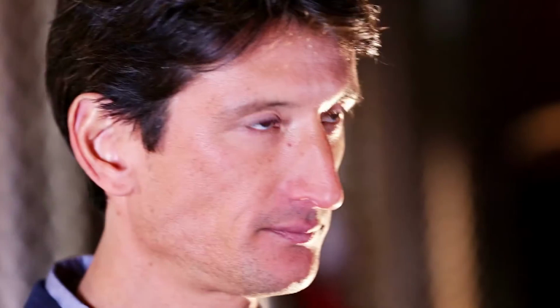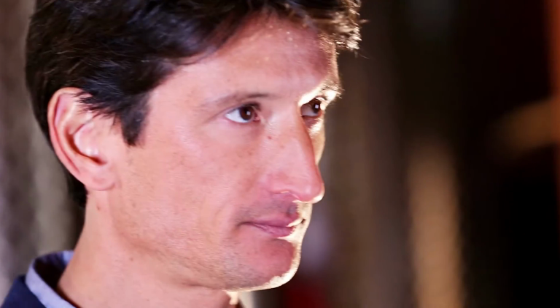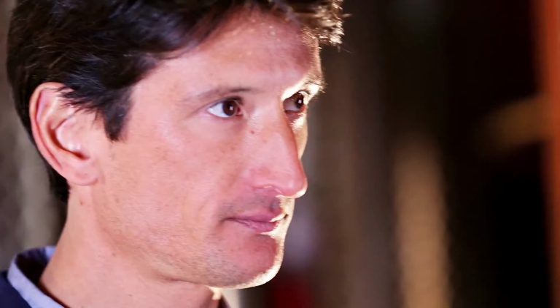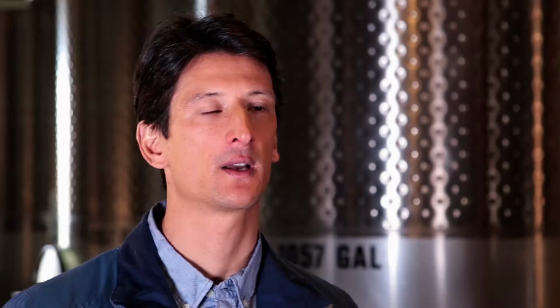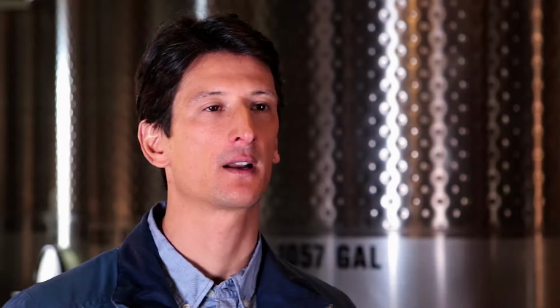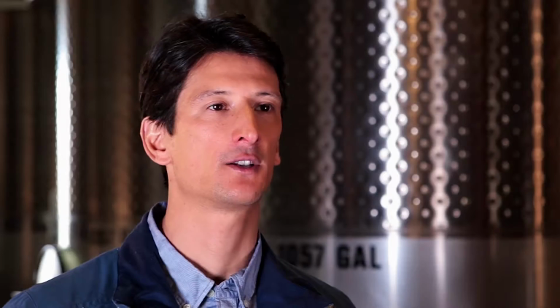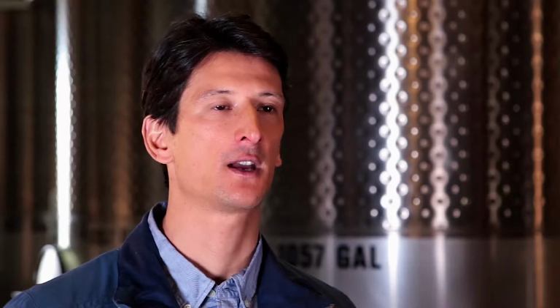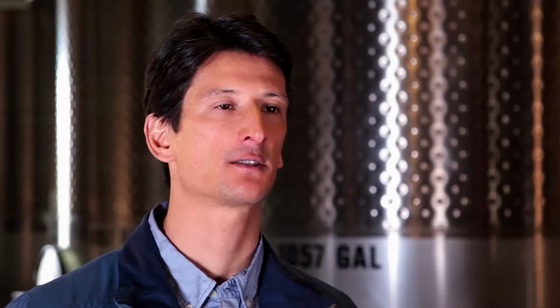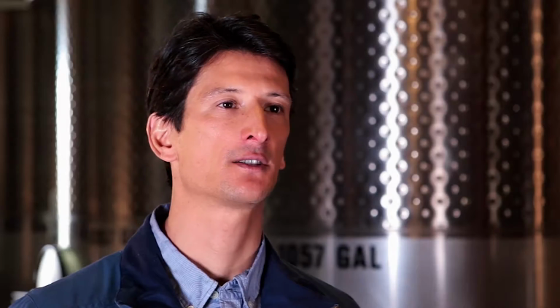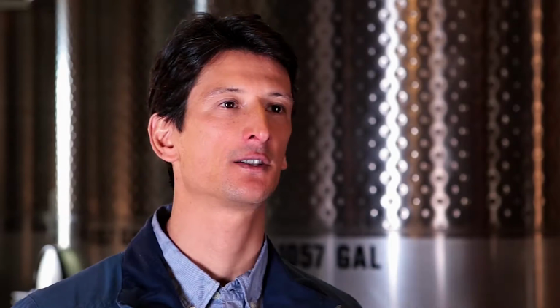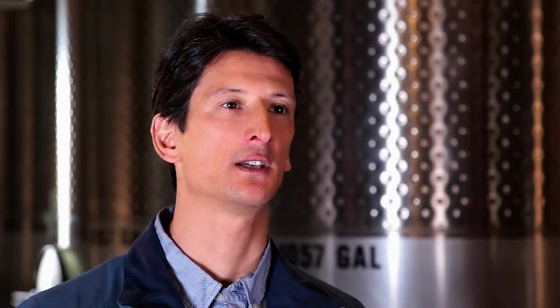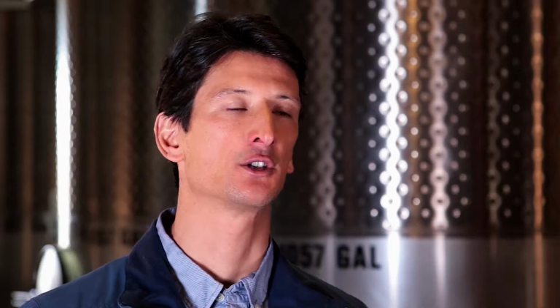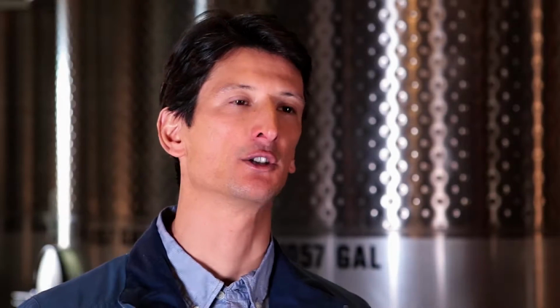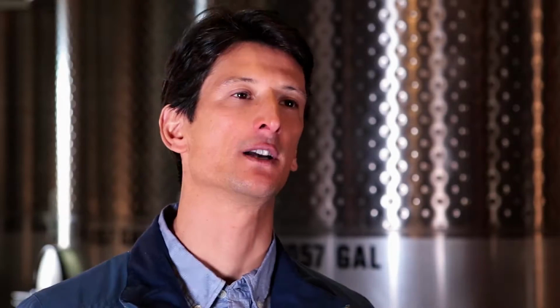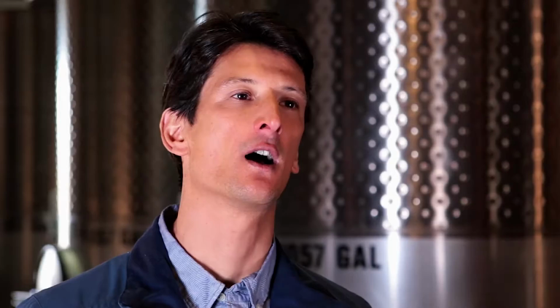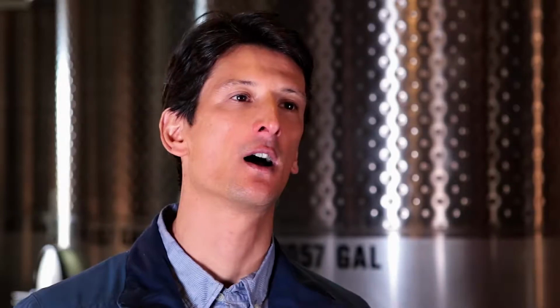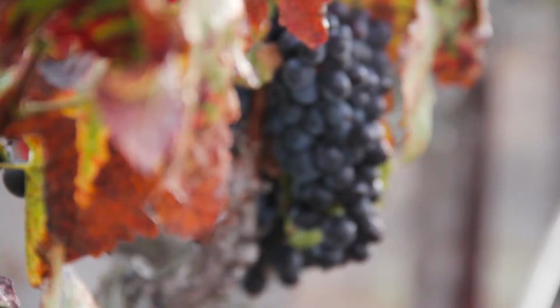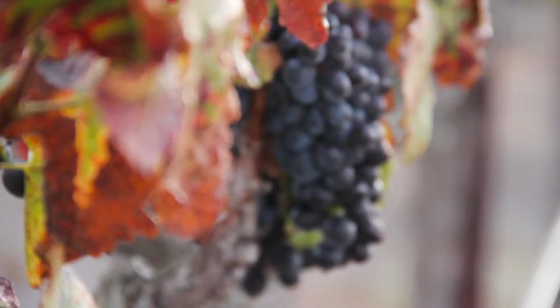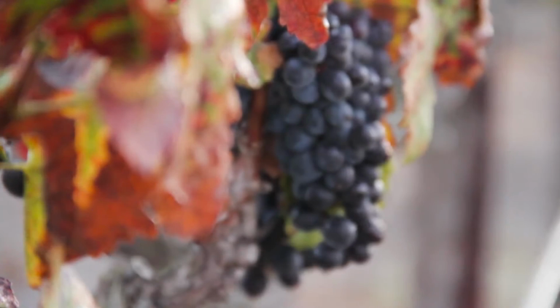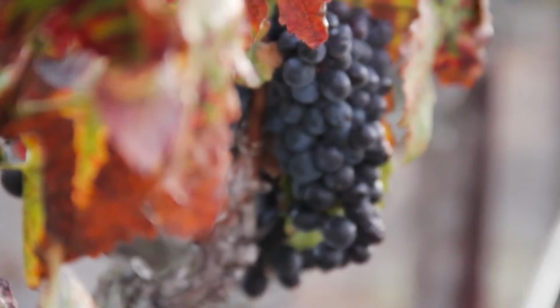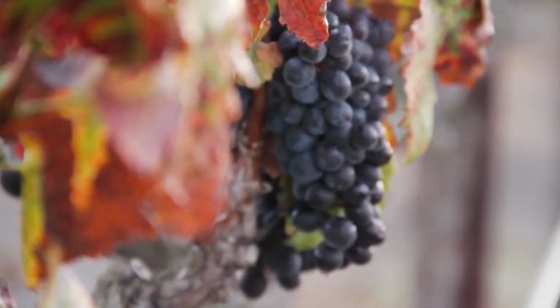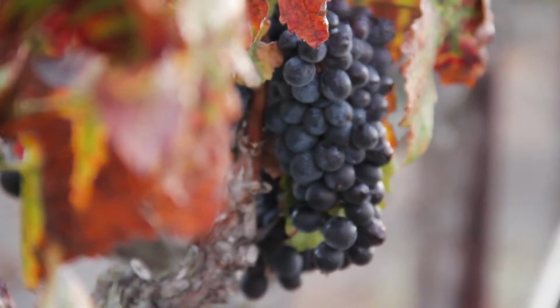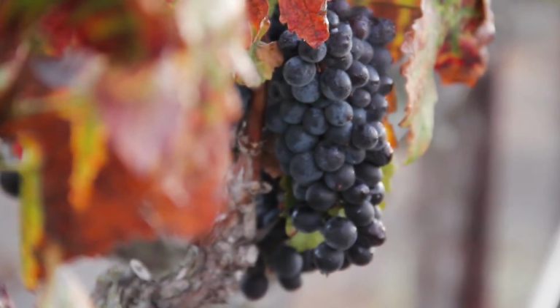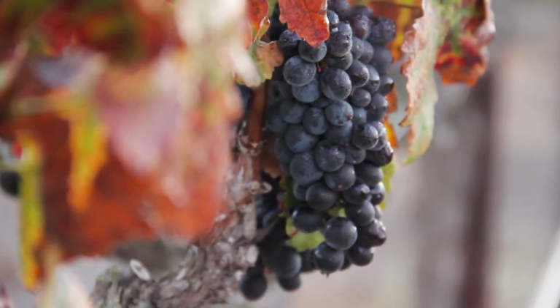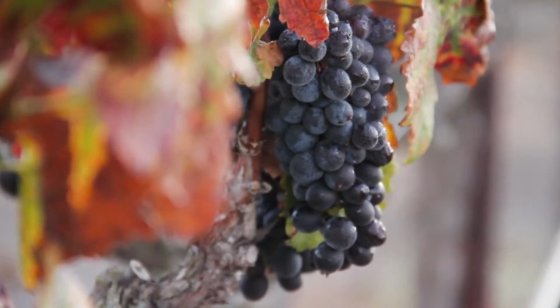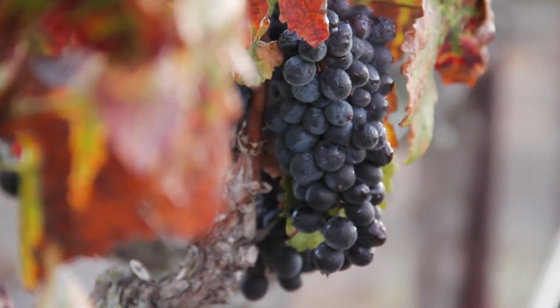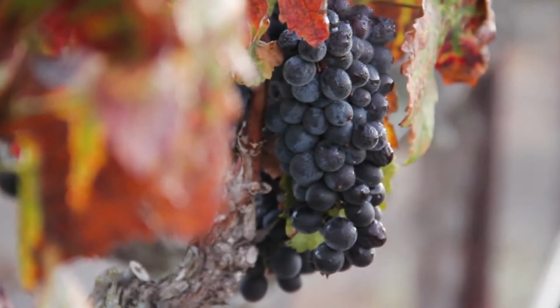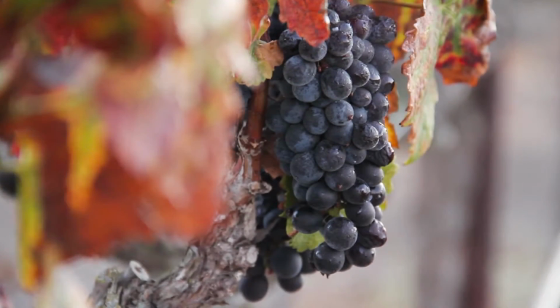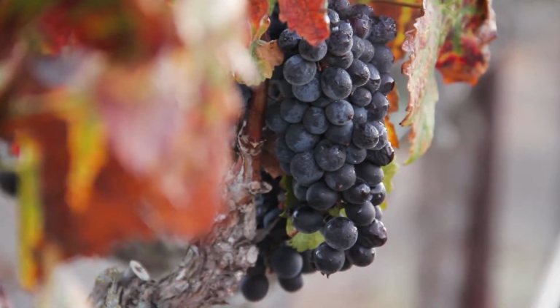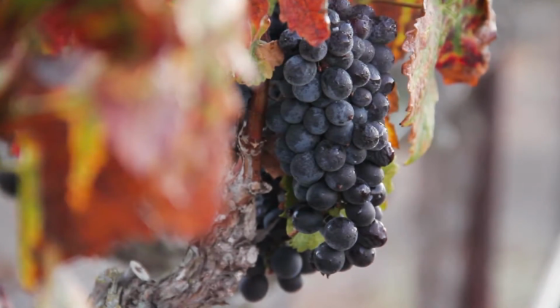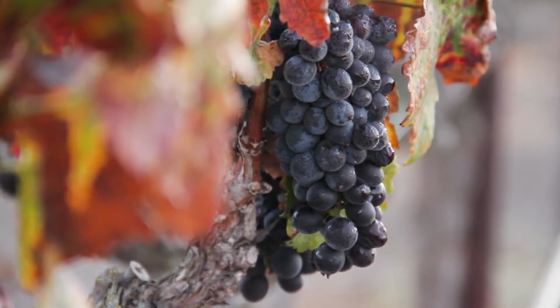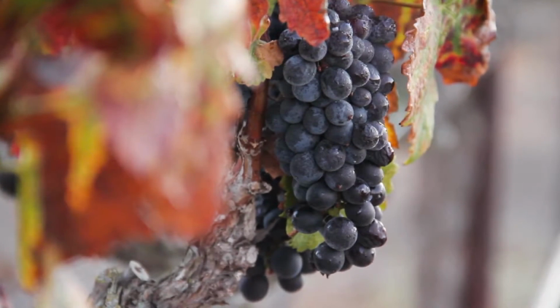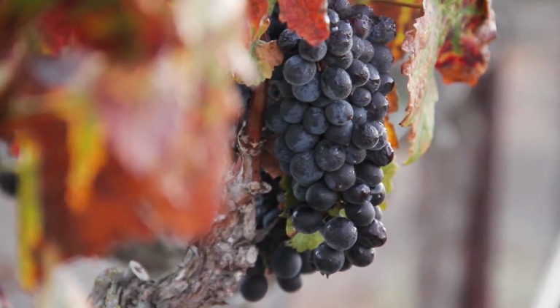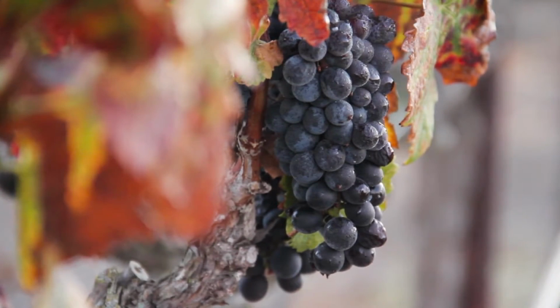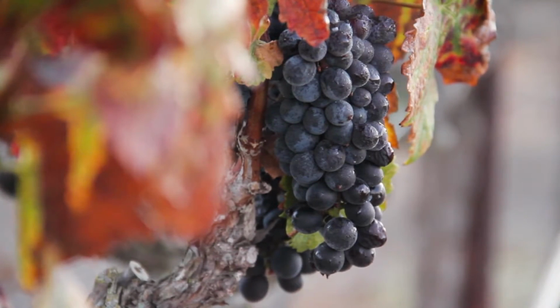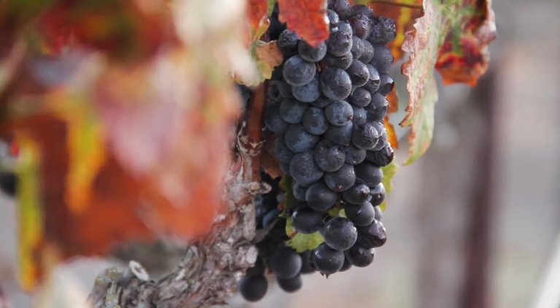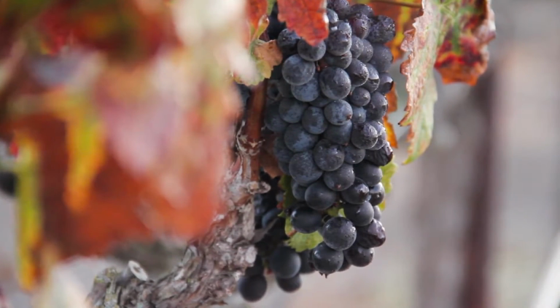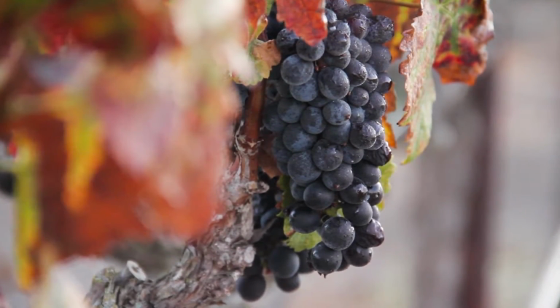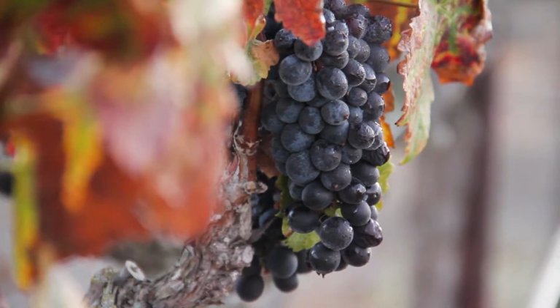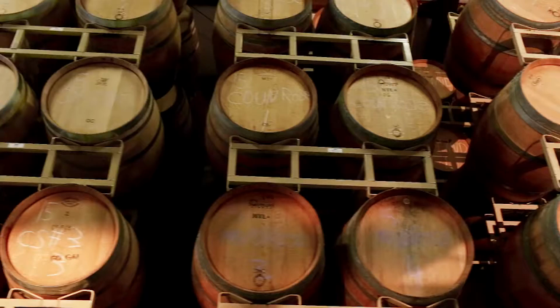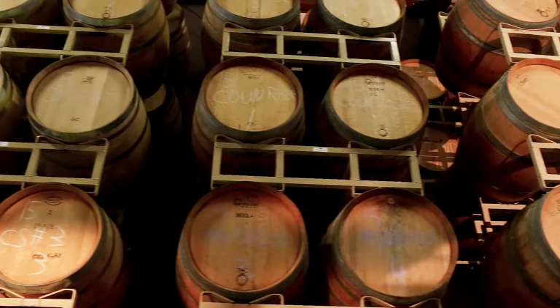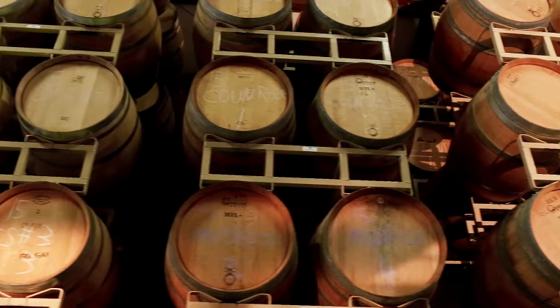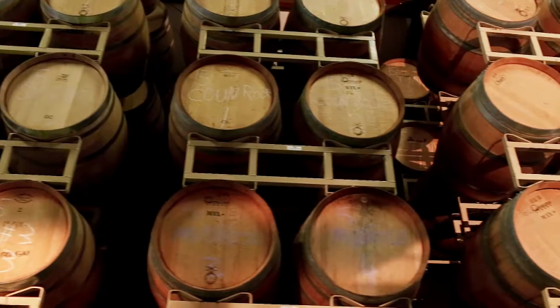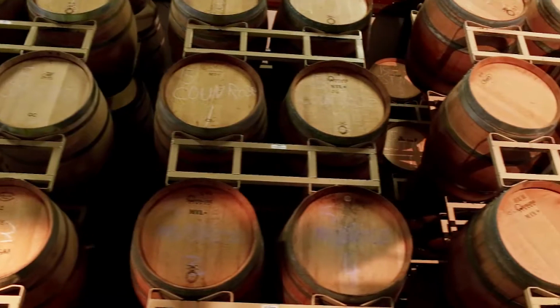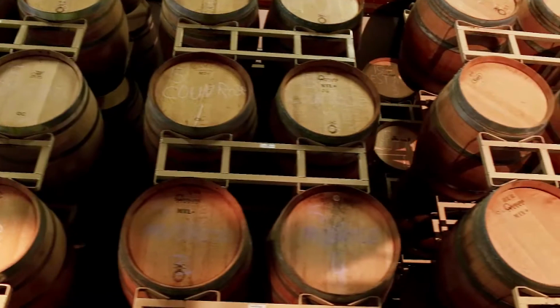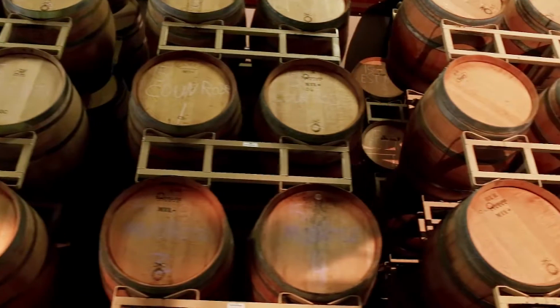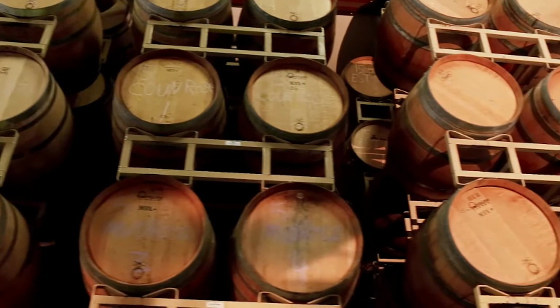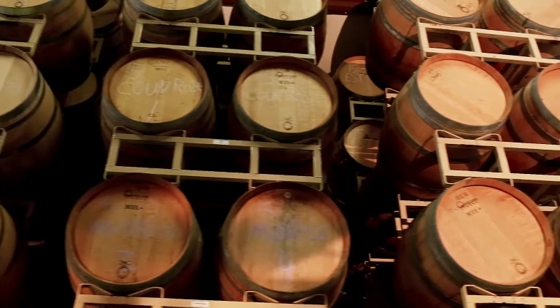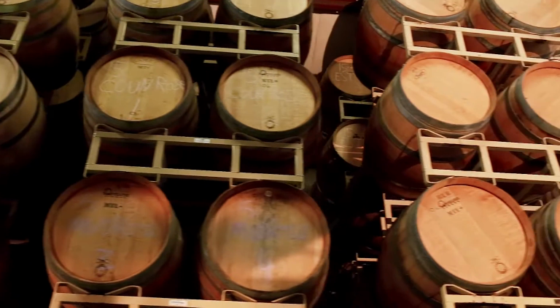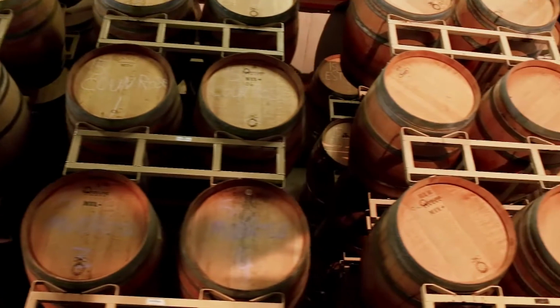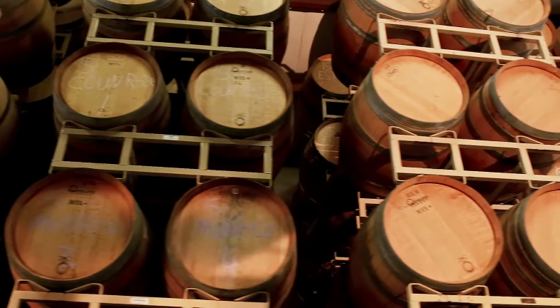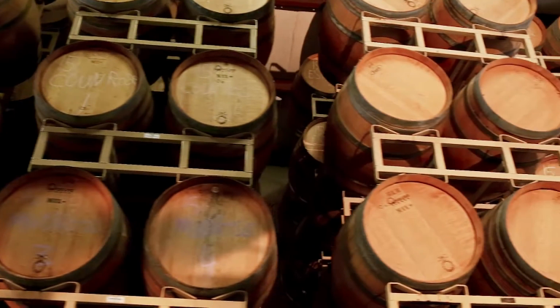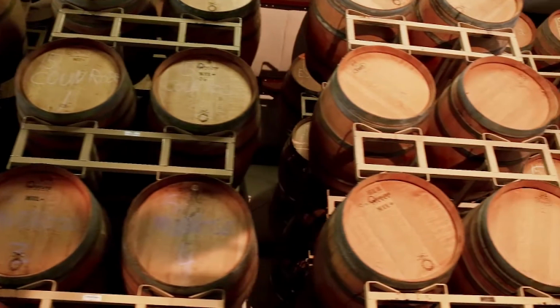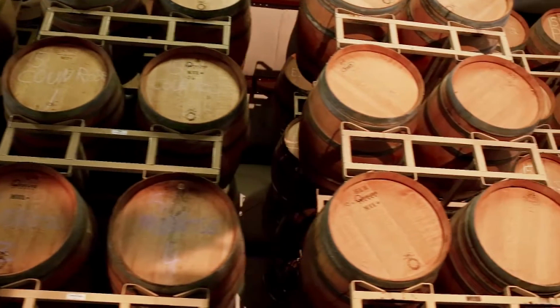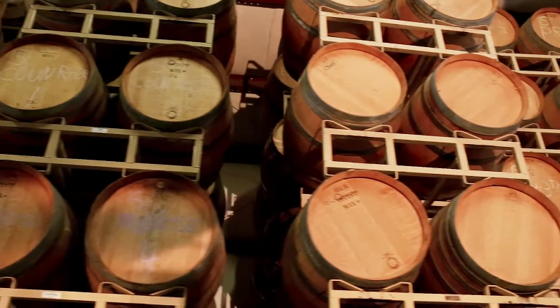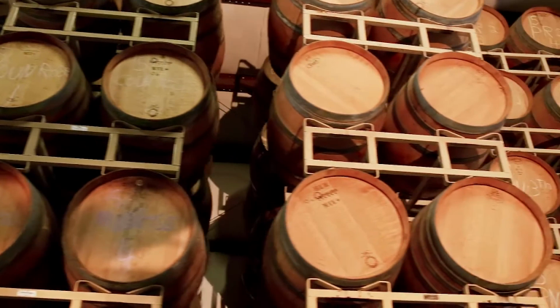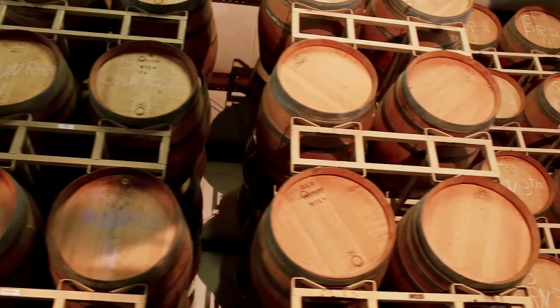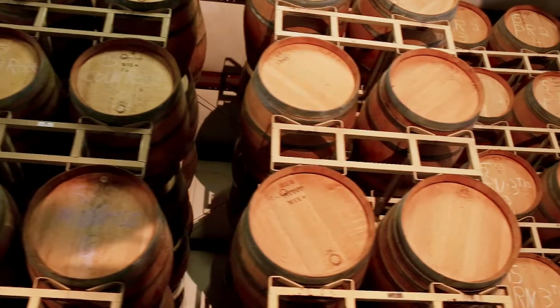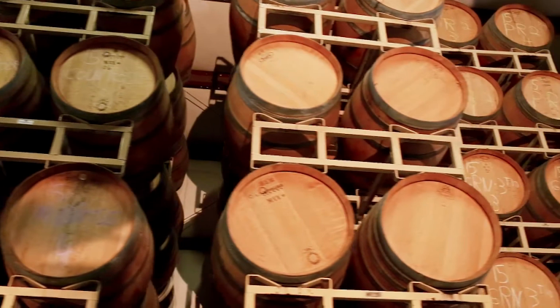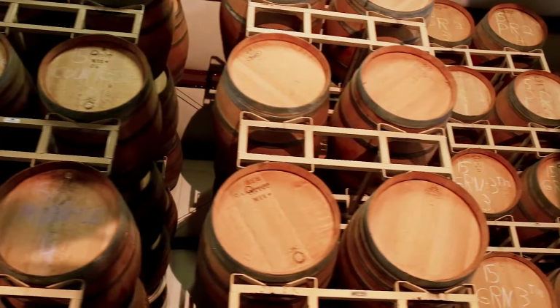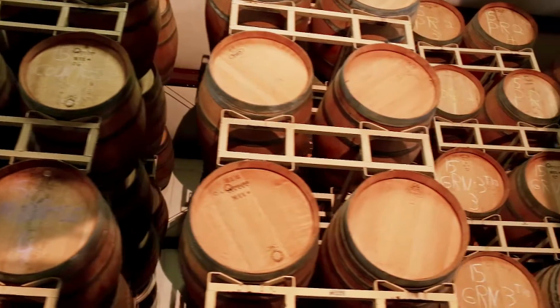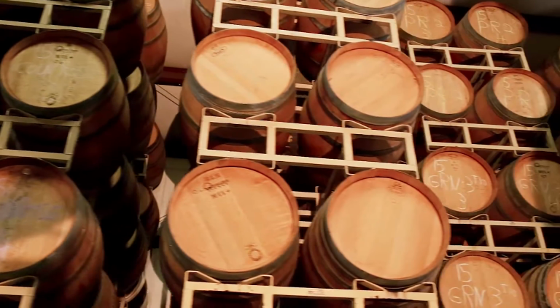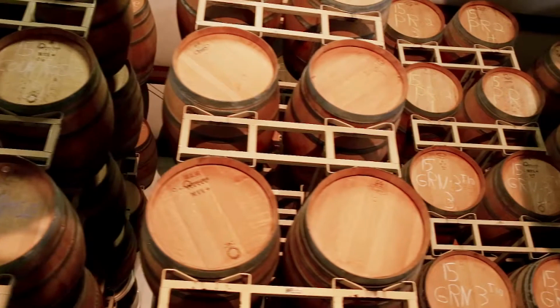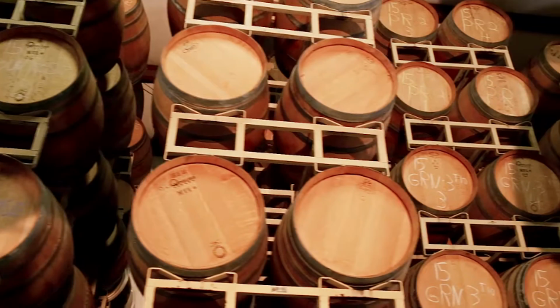We got a chance to see early on the quality of the fruit and we were pretty excited. With this wine we age it in American oak.